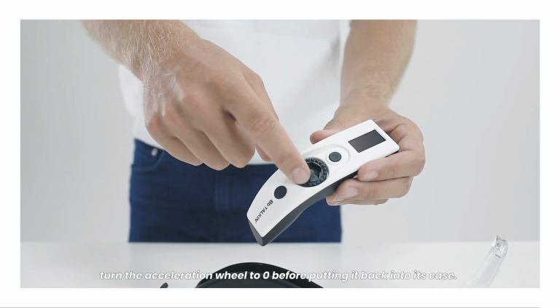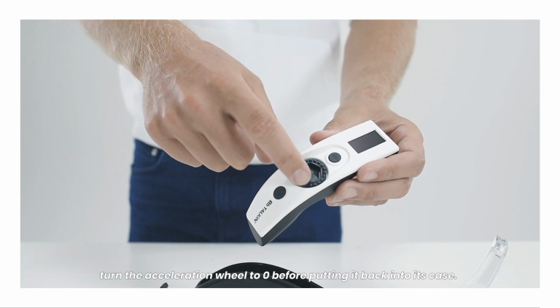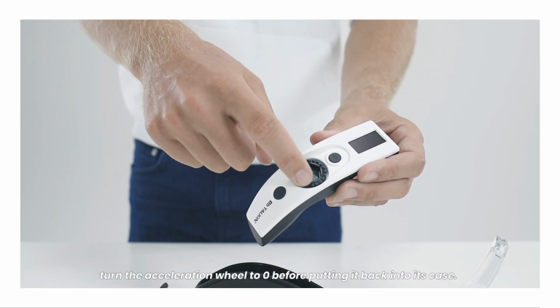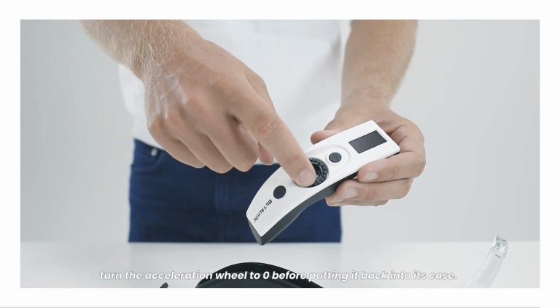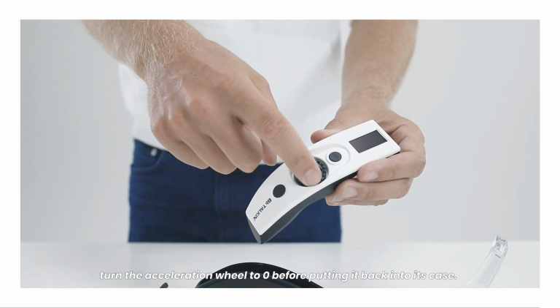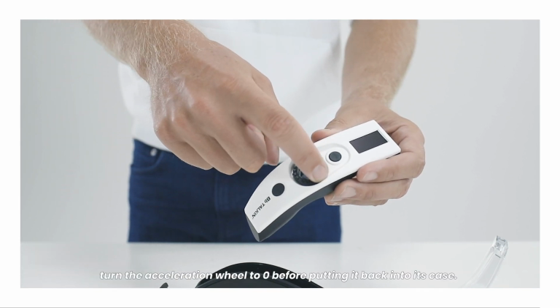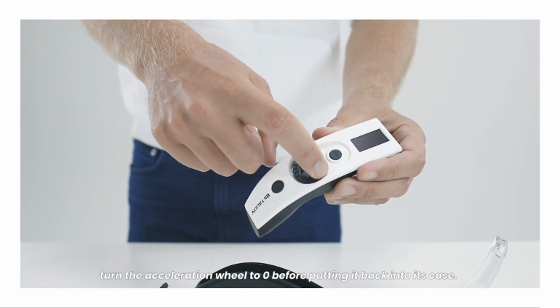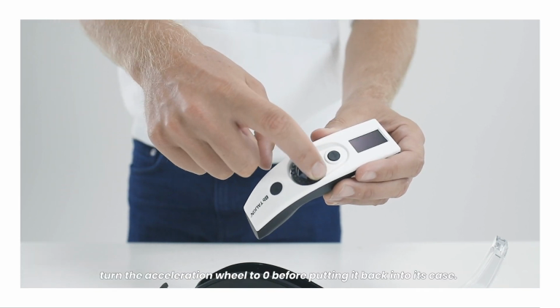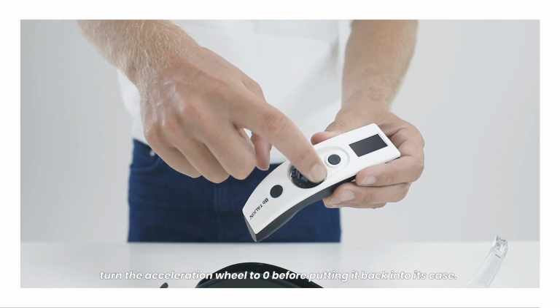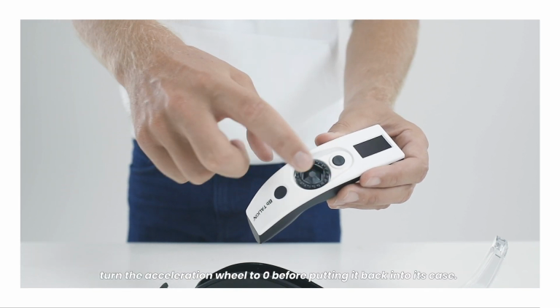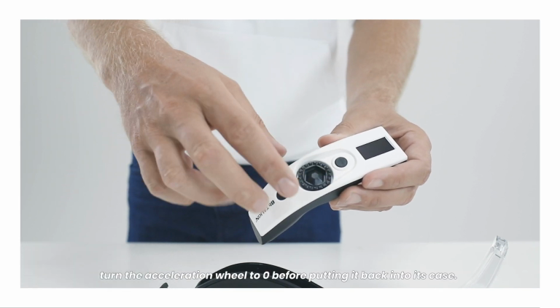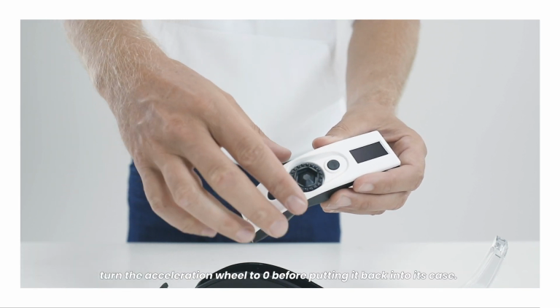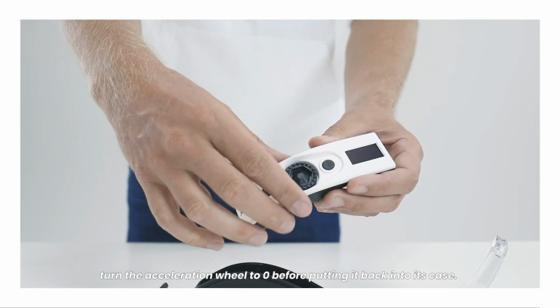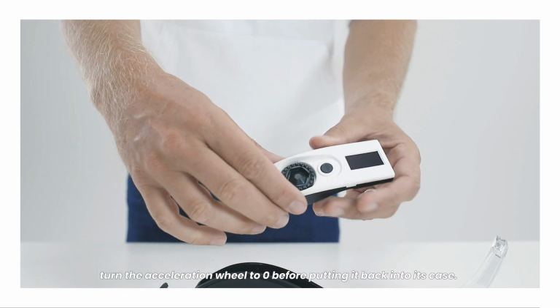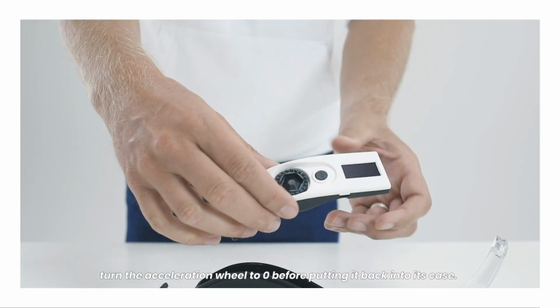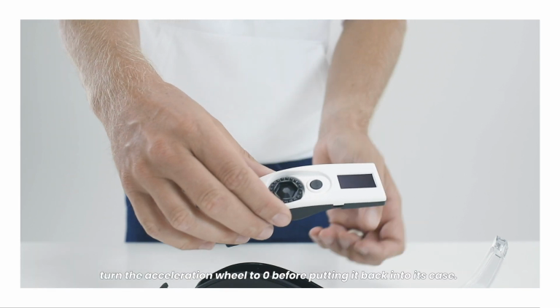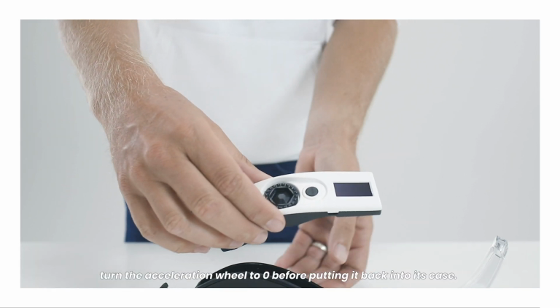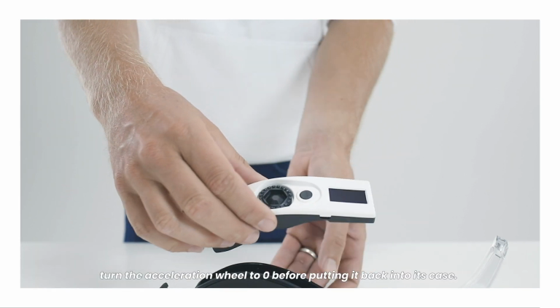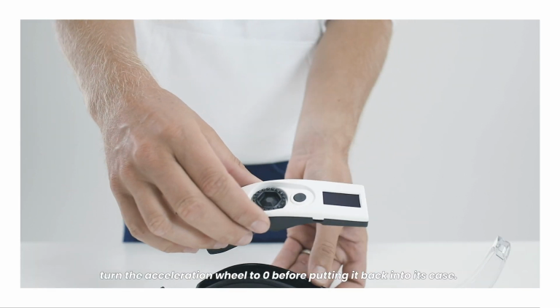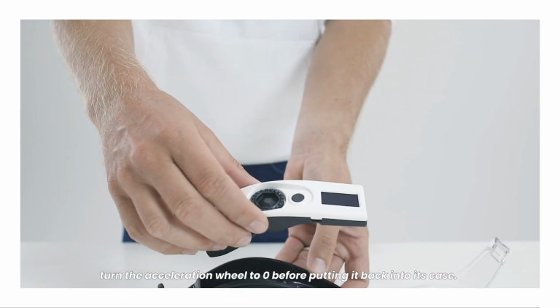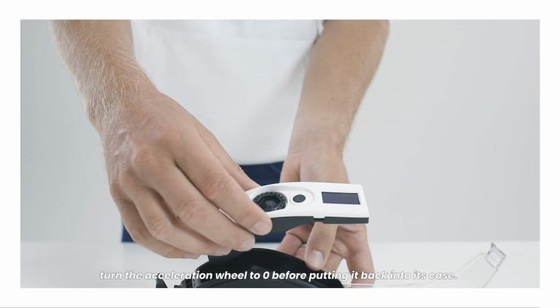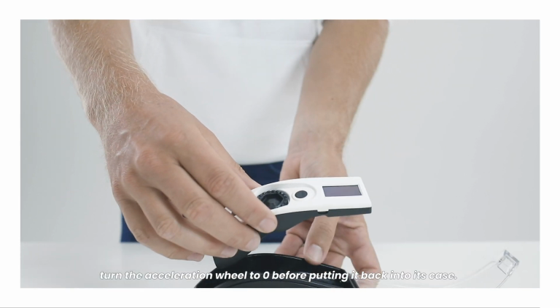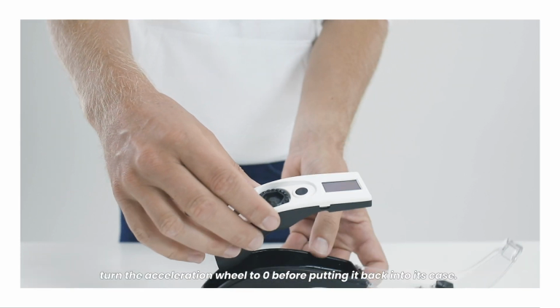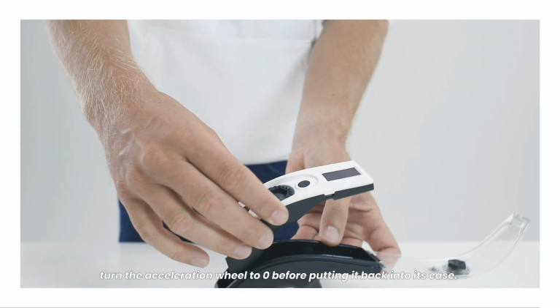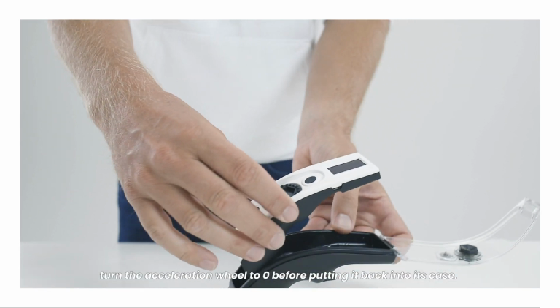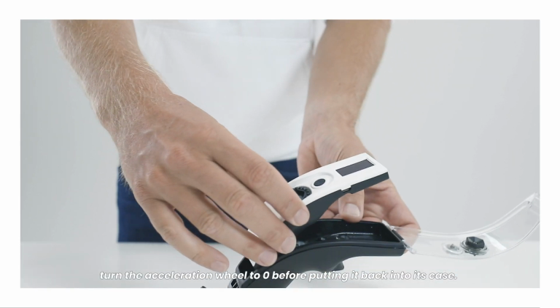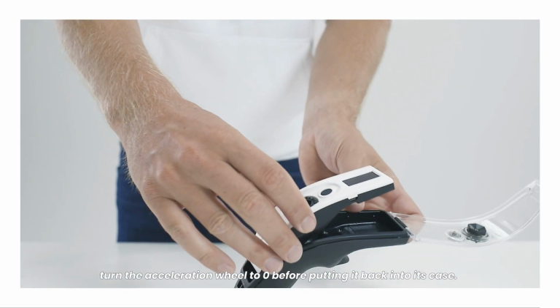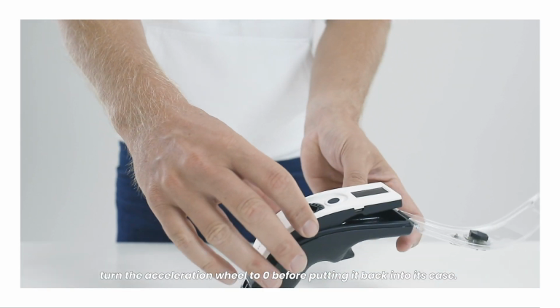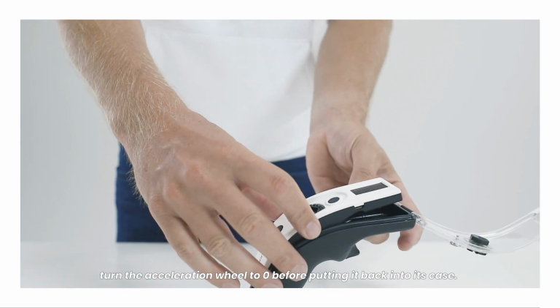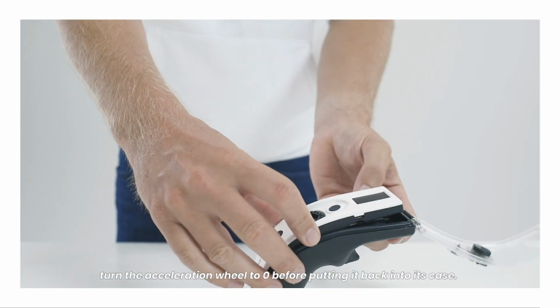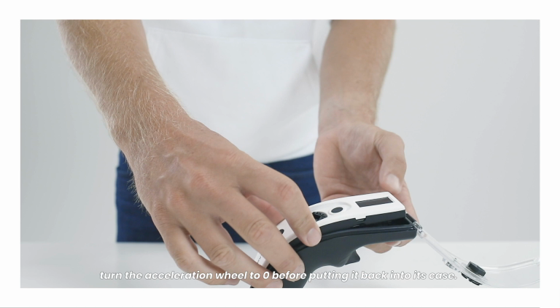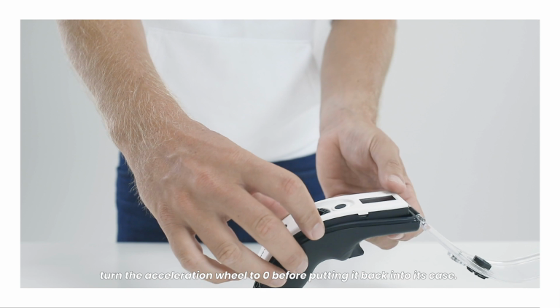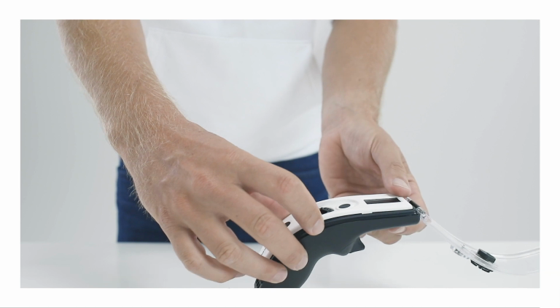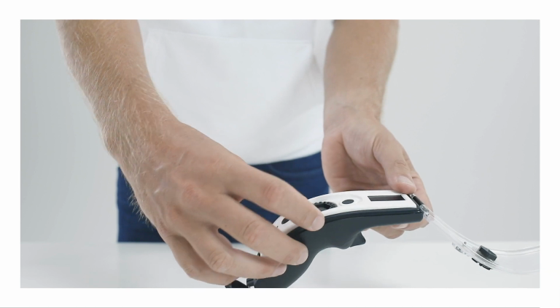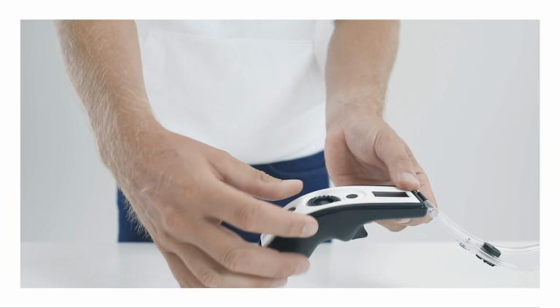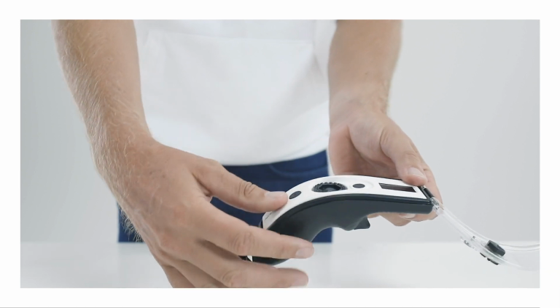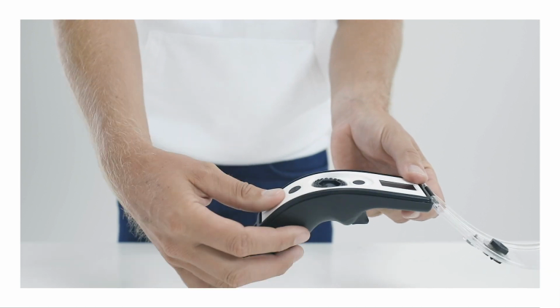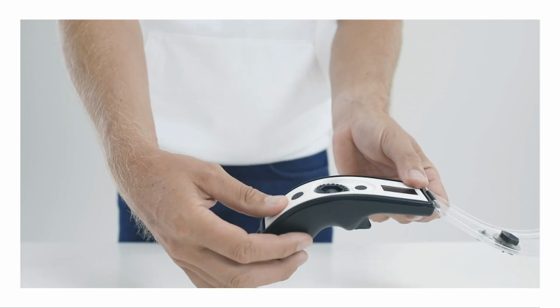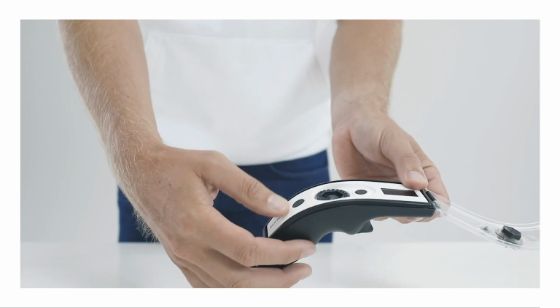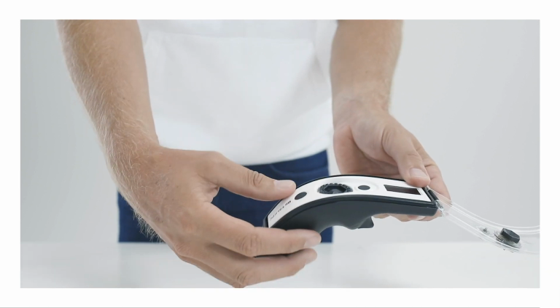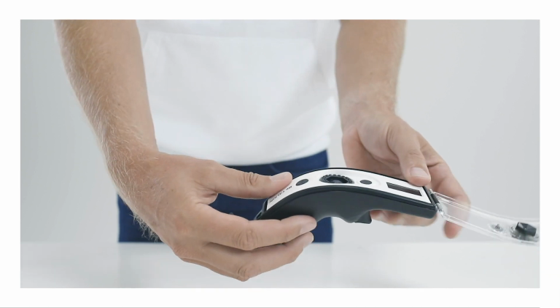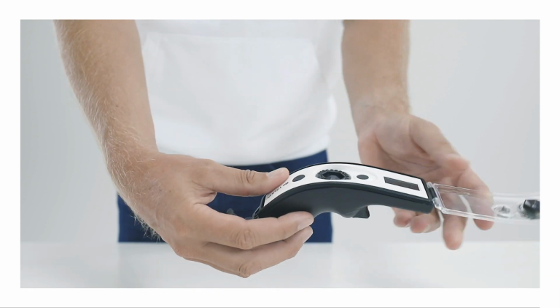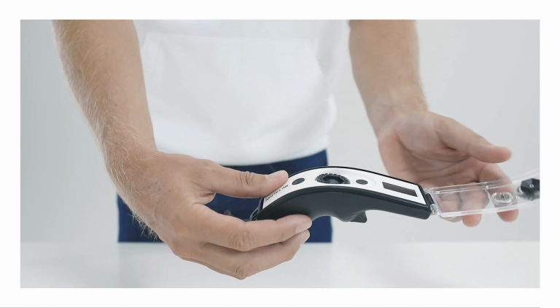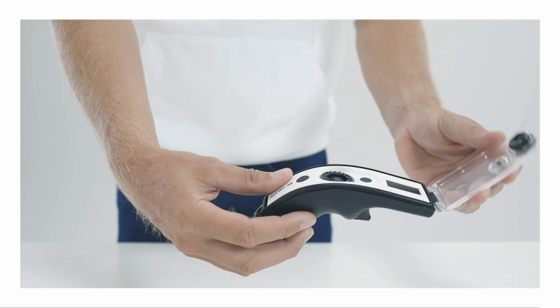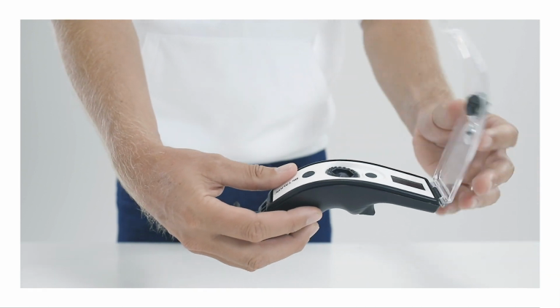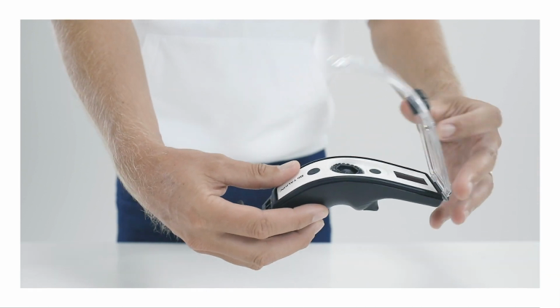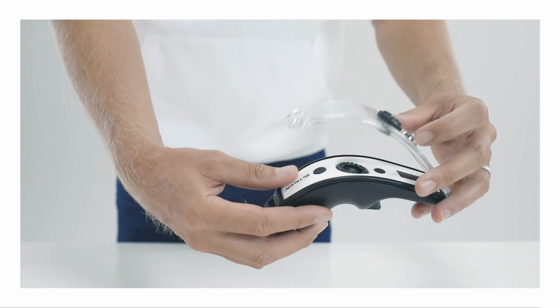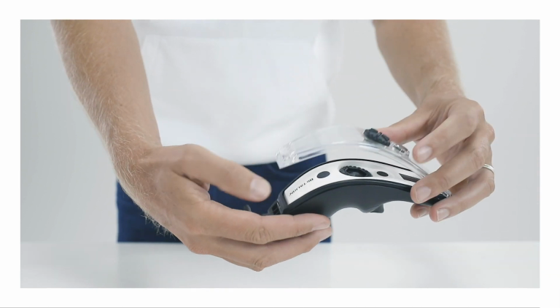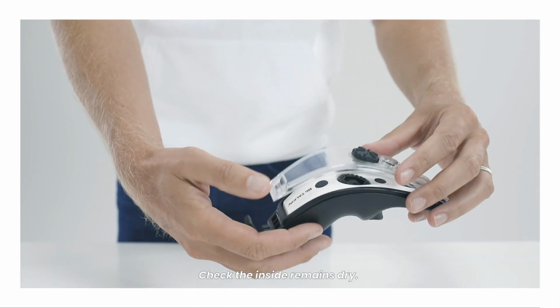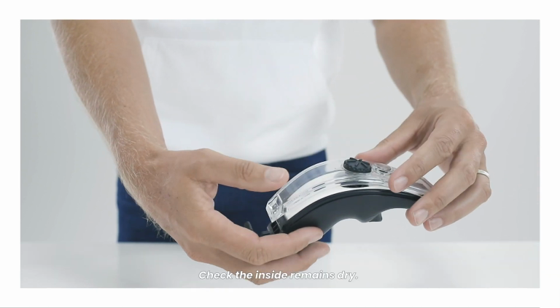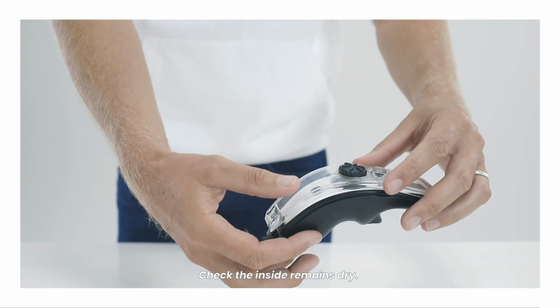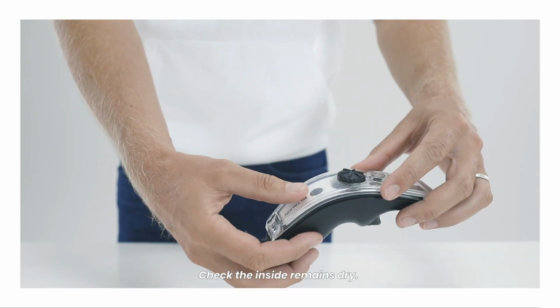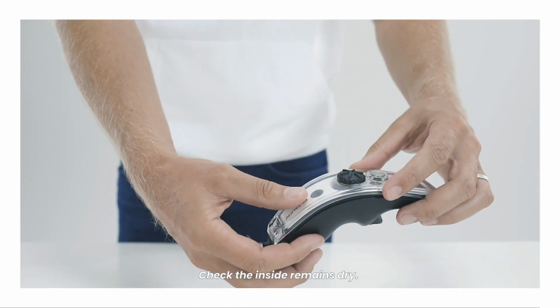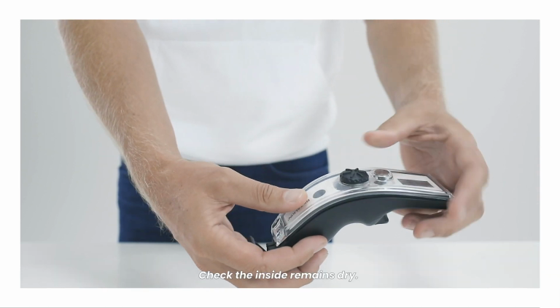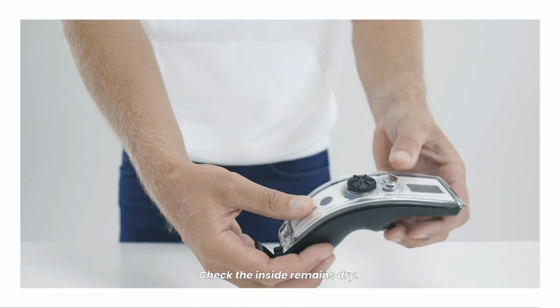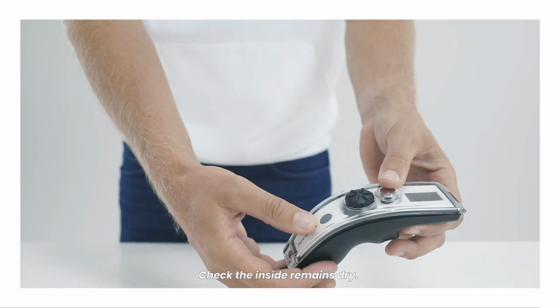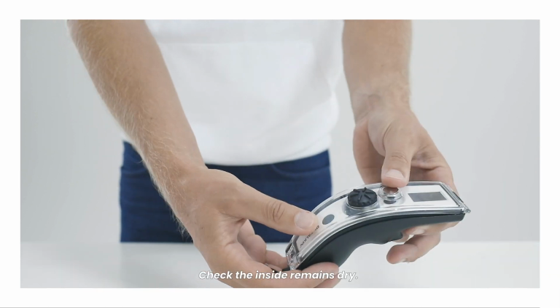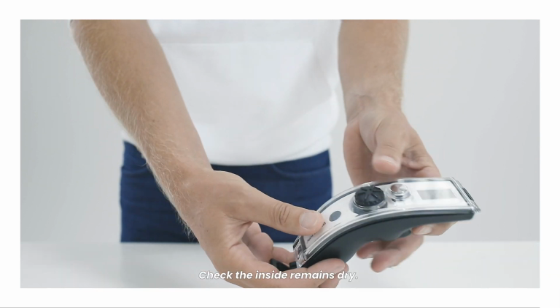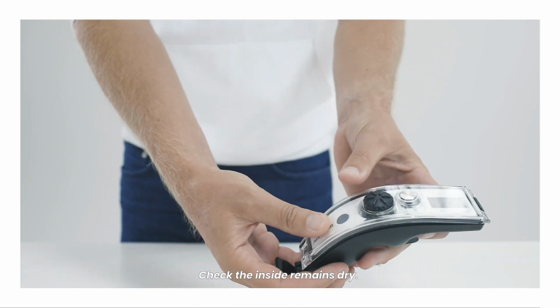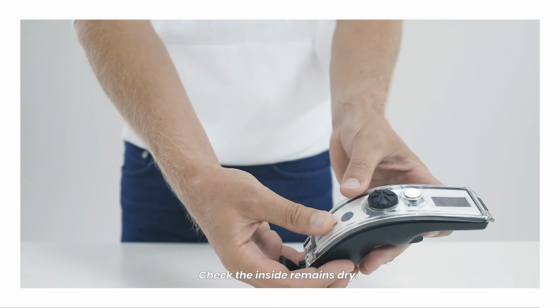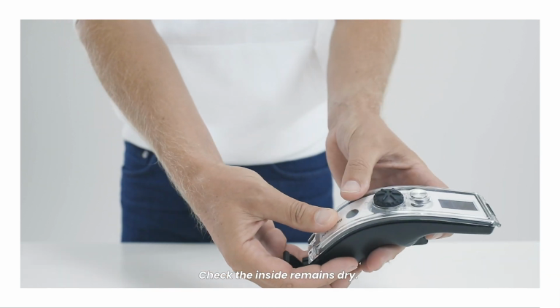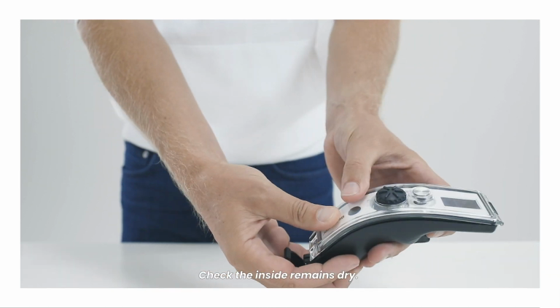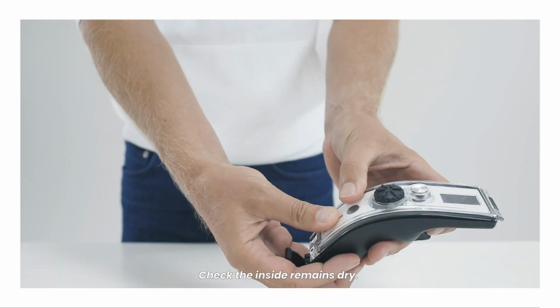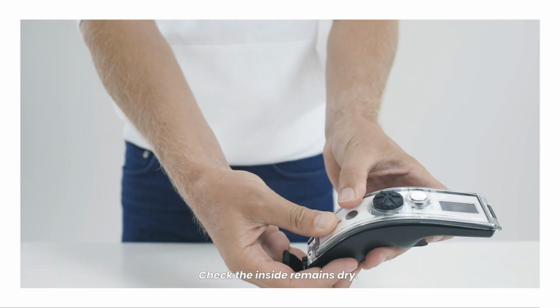Turn the acceleration wheel to zero before putting it back into its case. Check the inside remains dry.